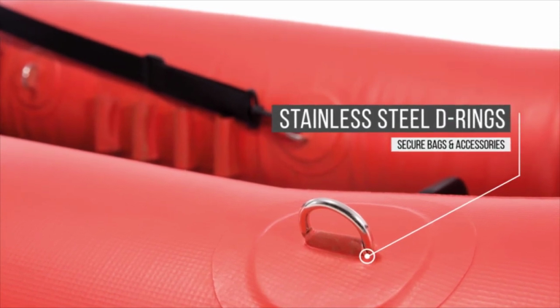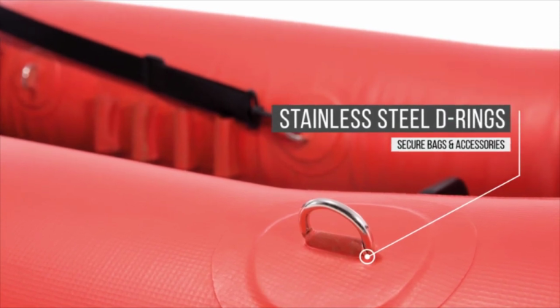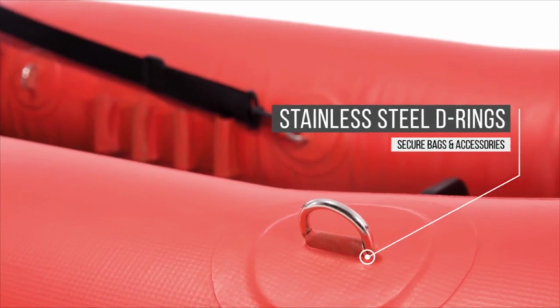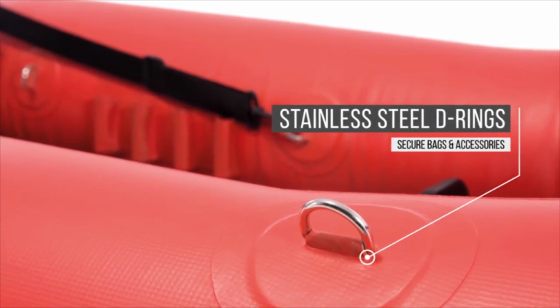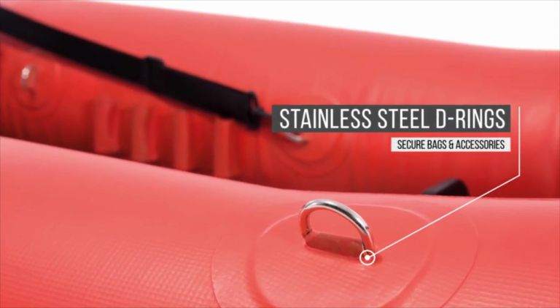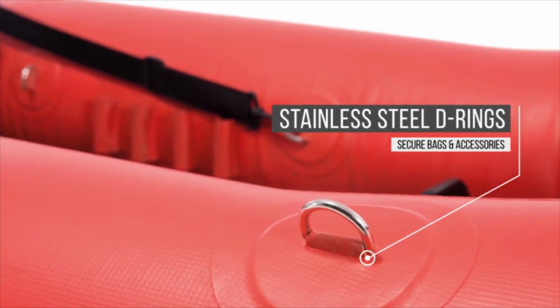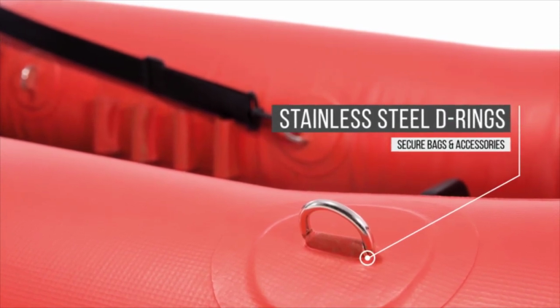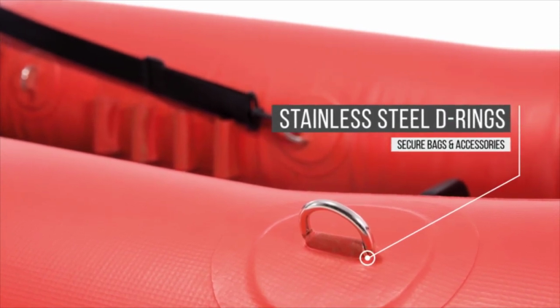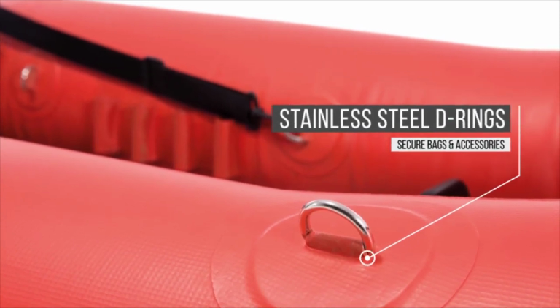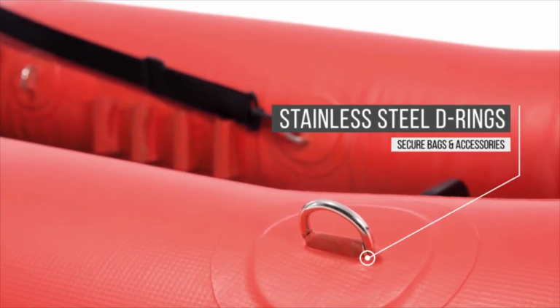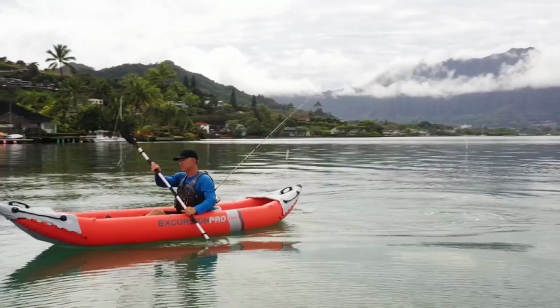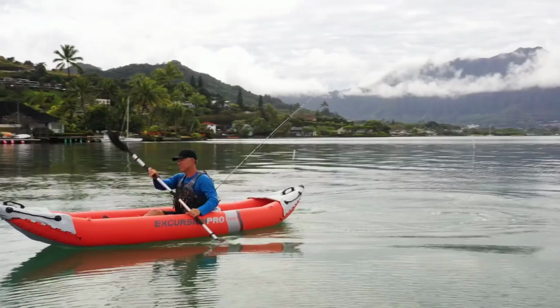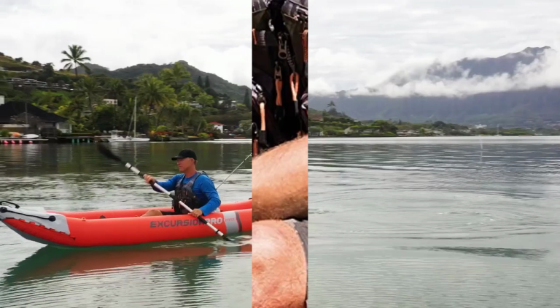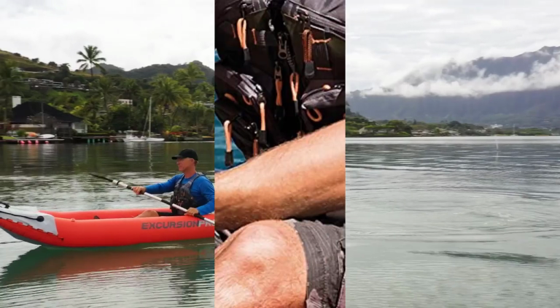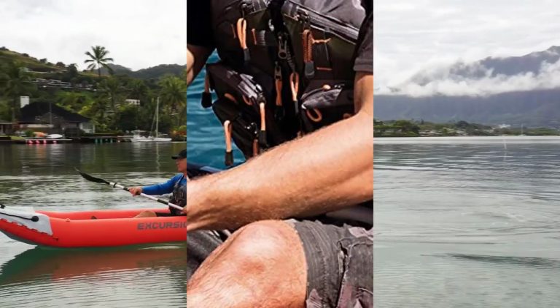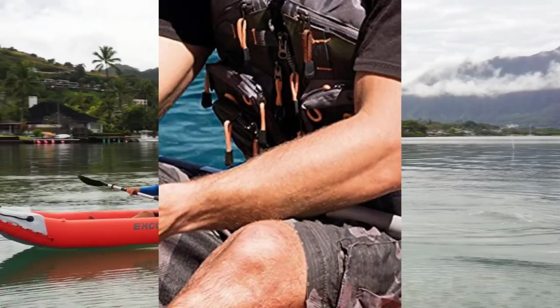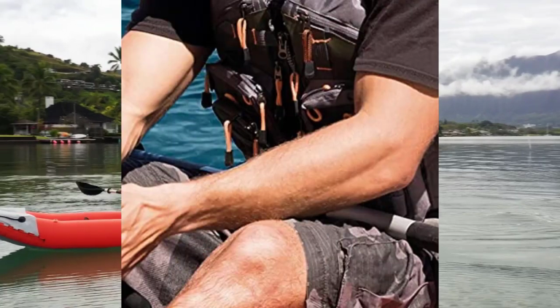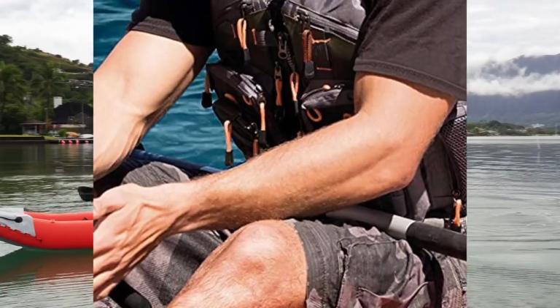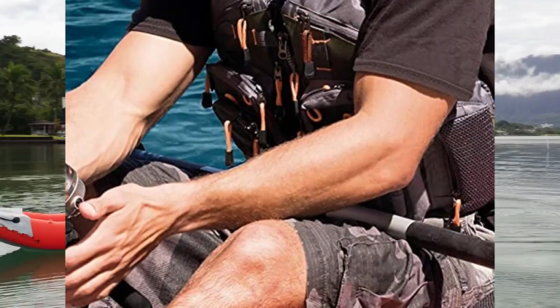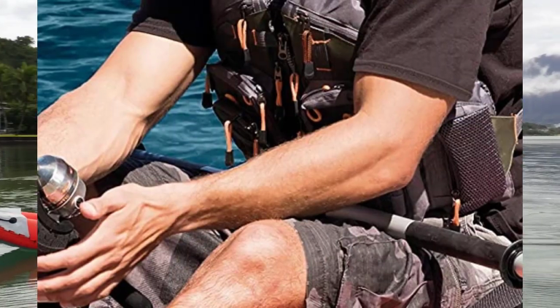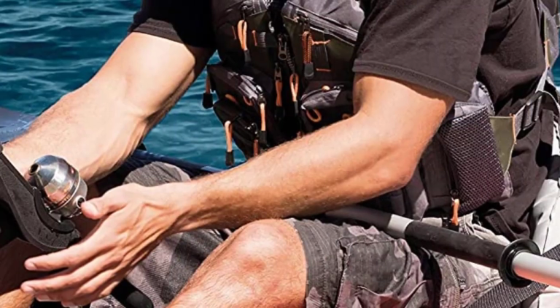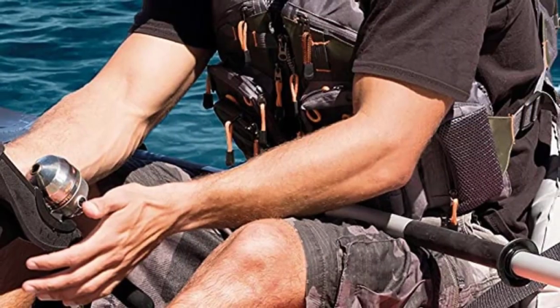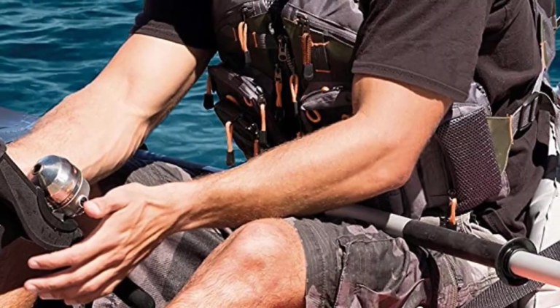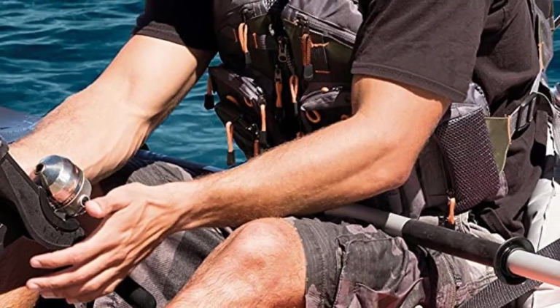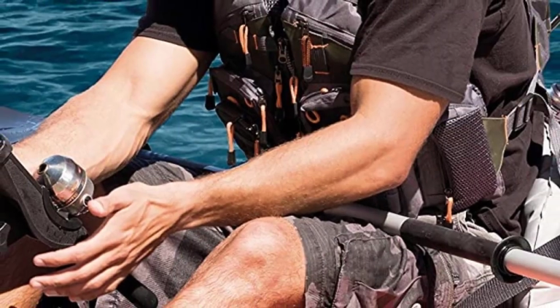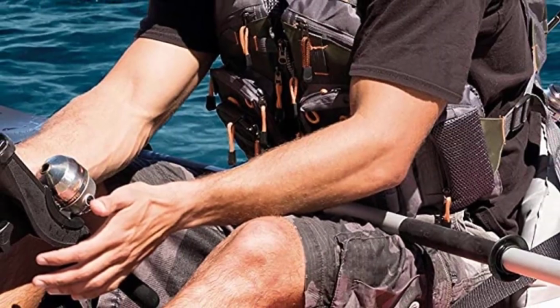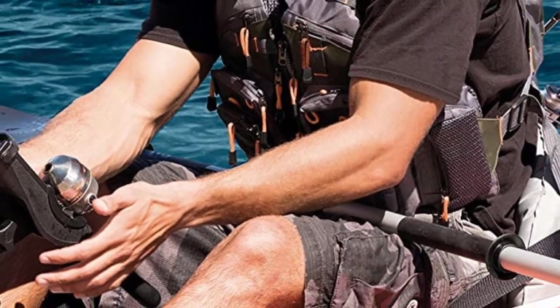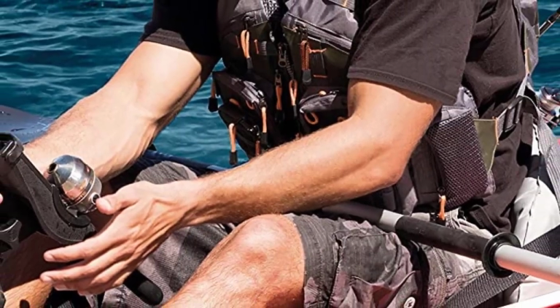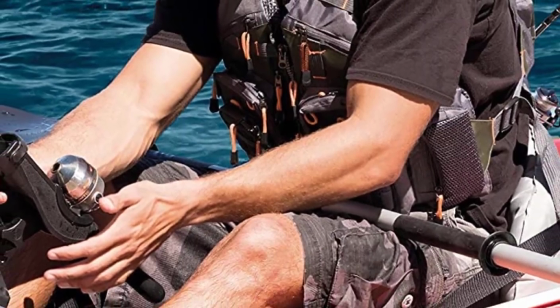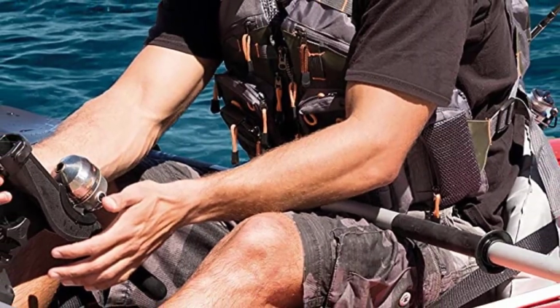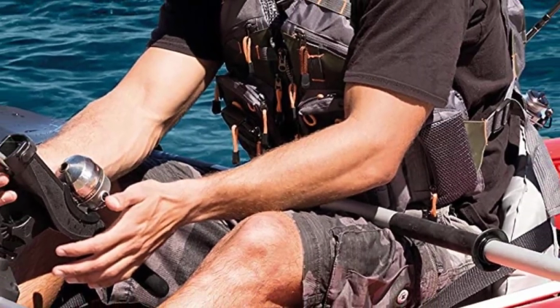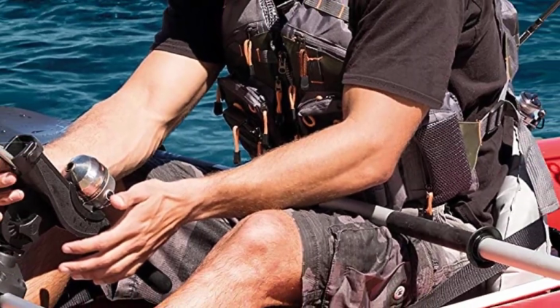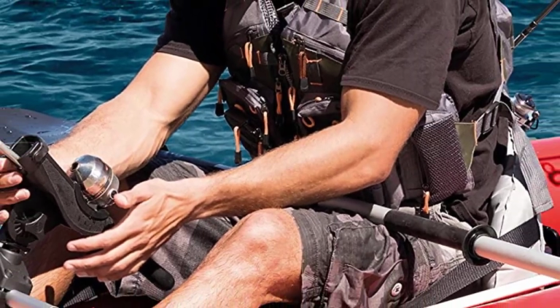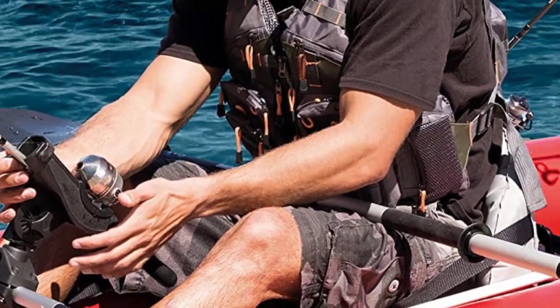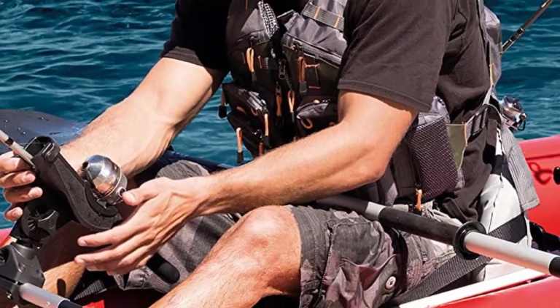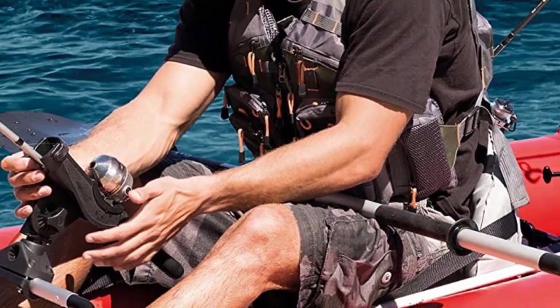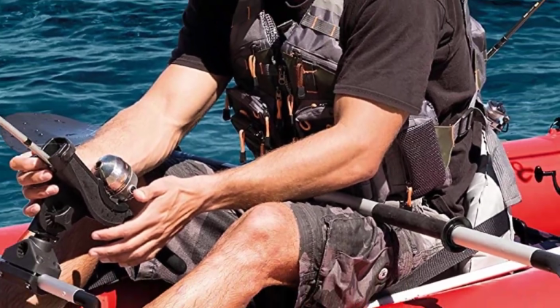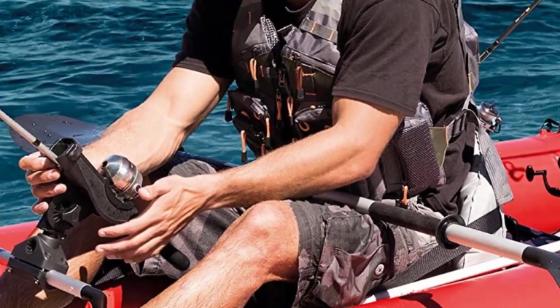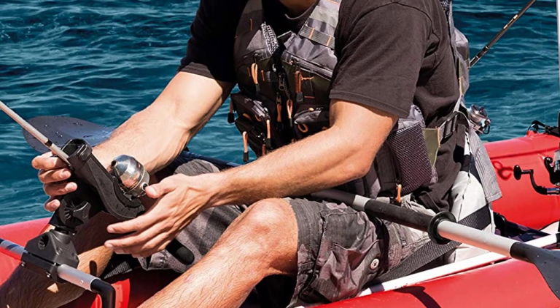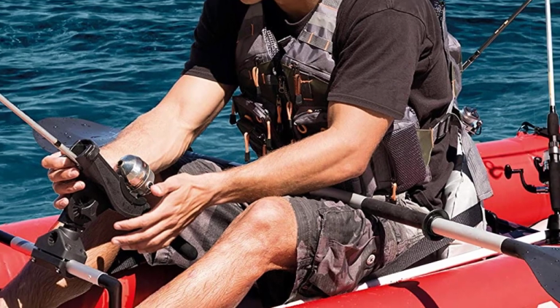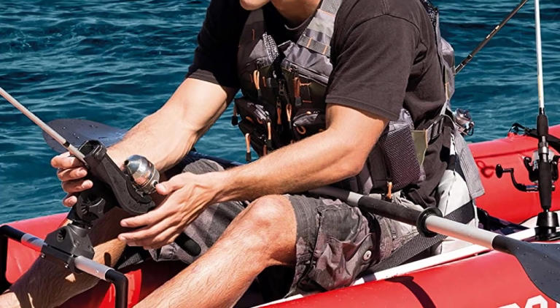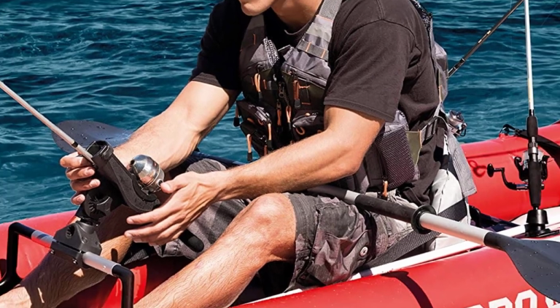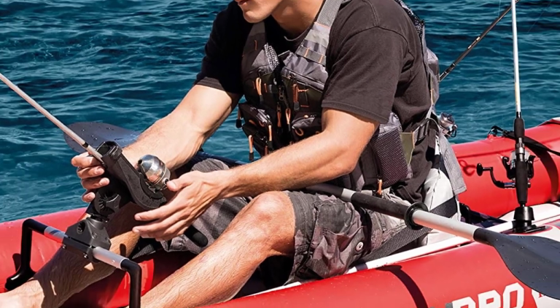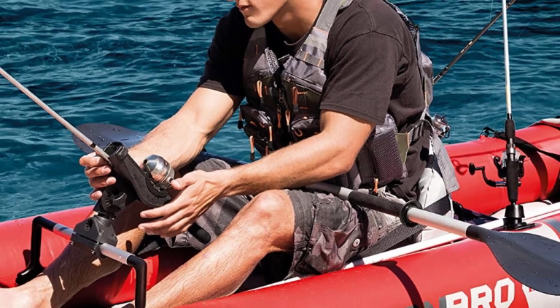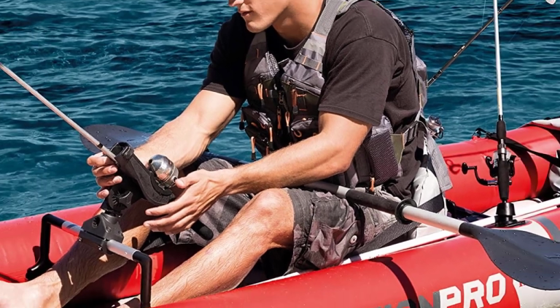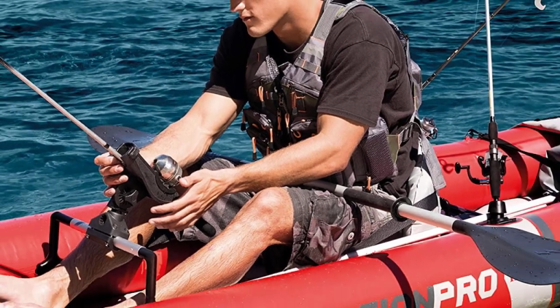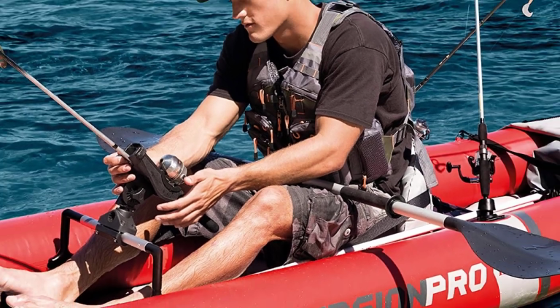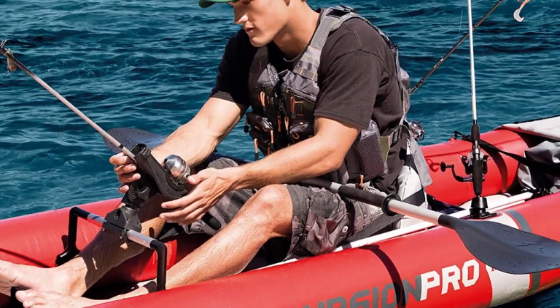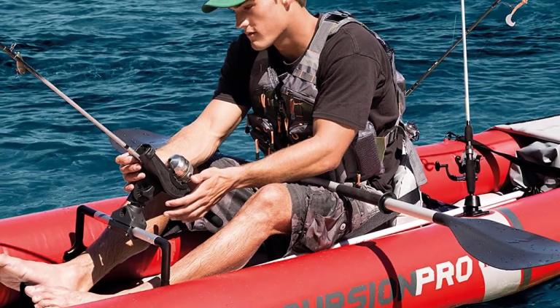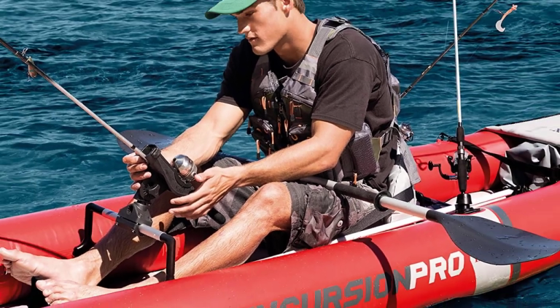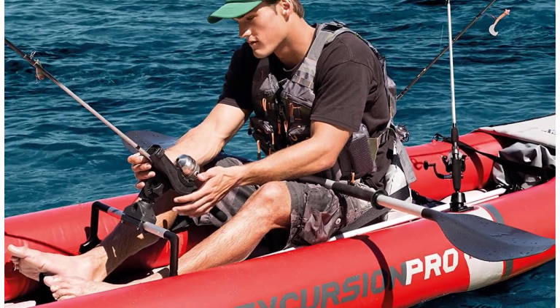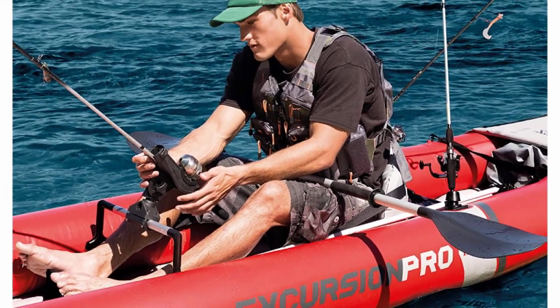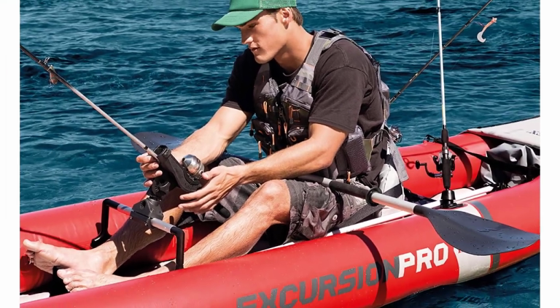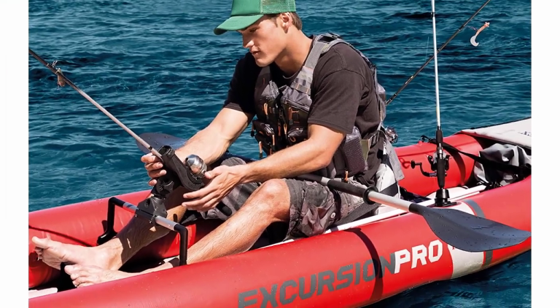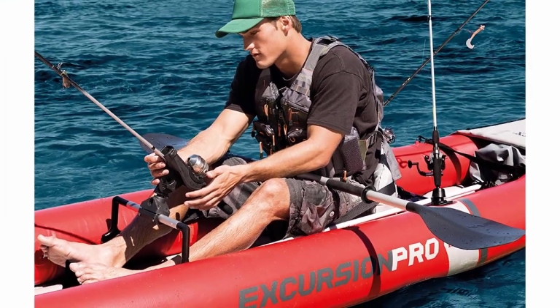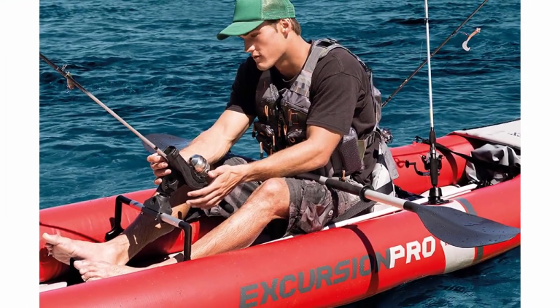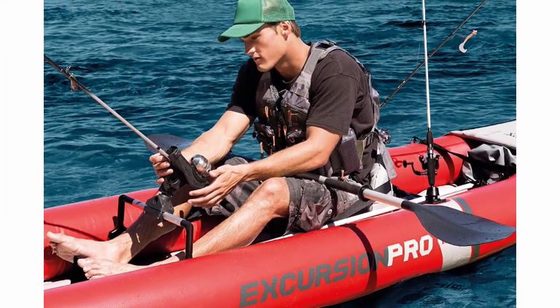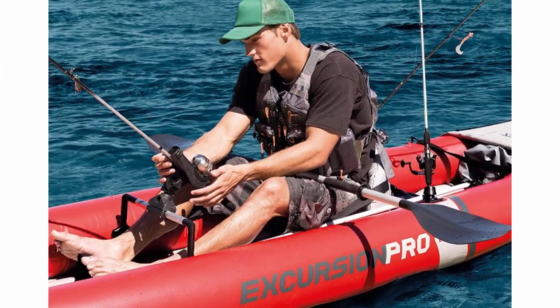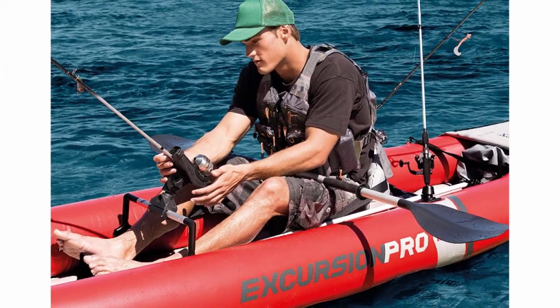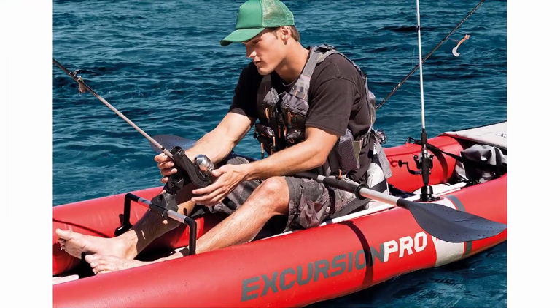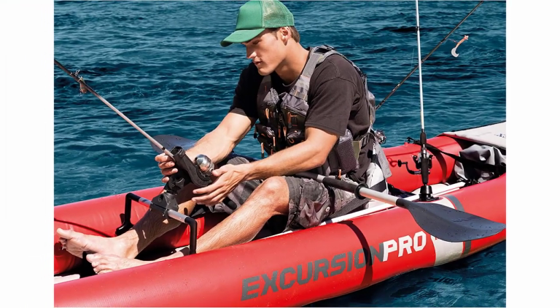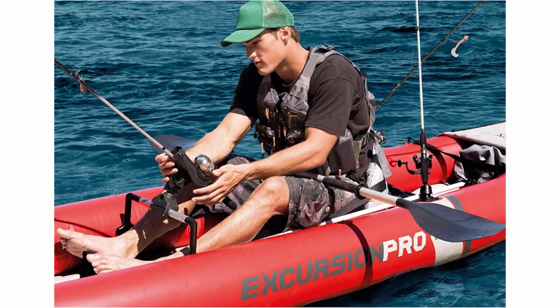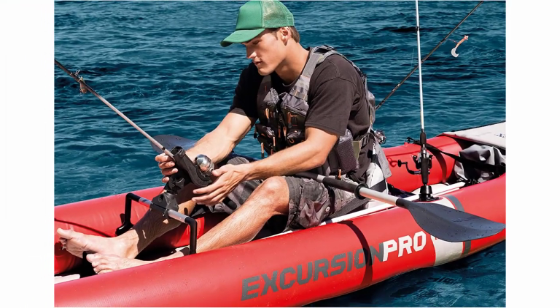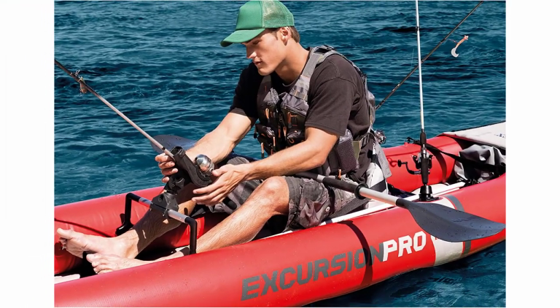The Intex Excursion Pro offers a total of two fishing rod holders, so you can keep extra bait and tackle combinations at the ready.